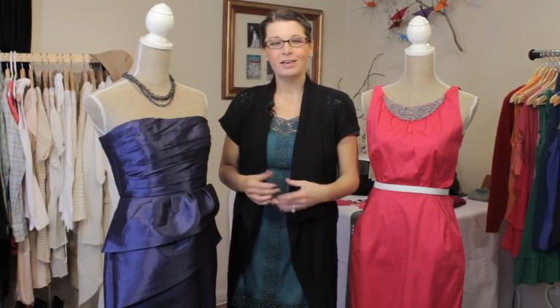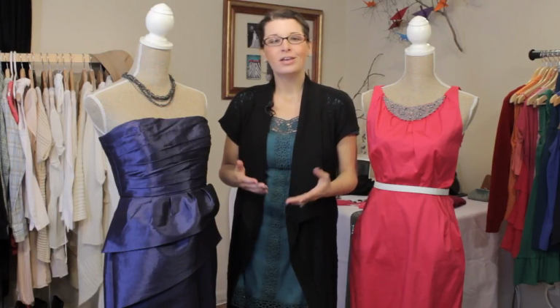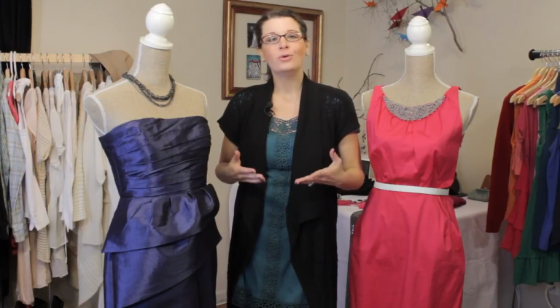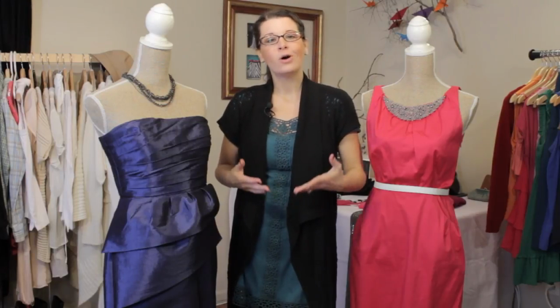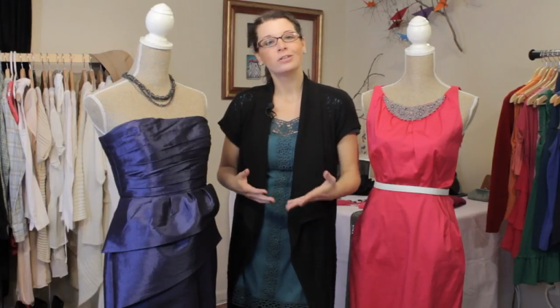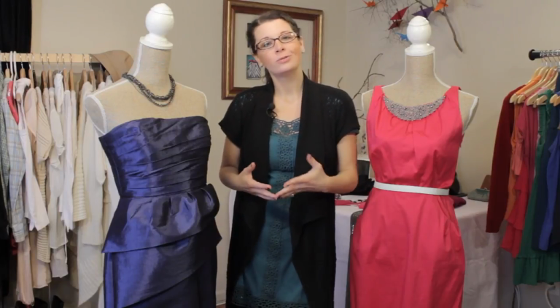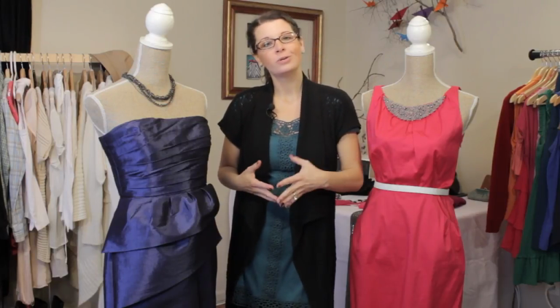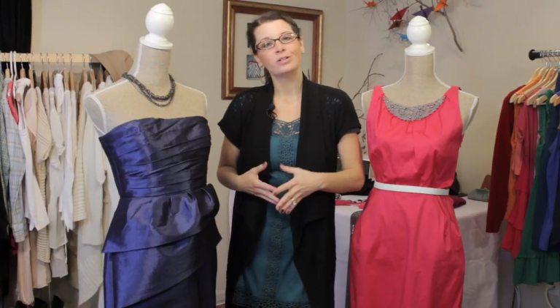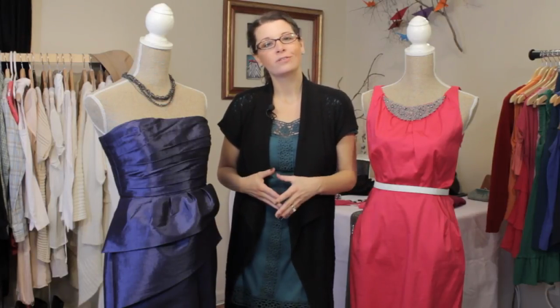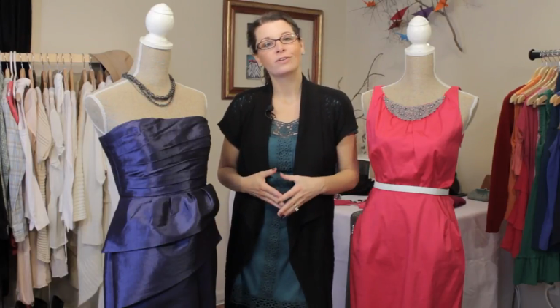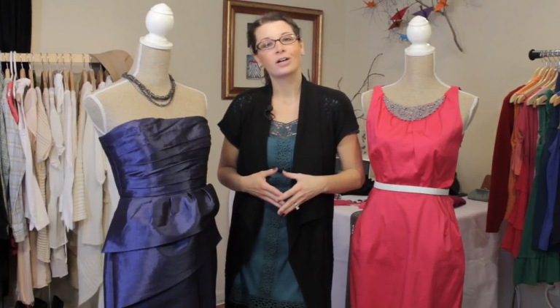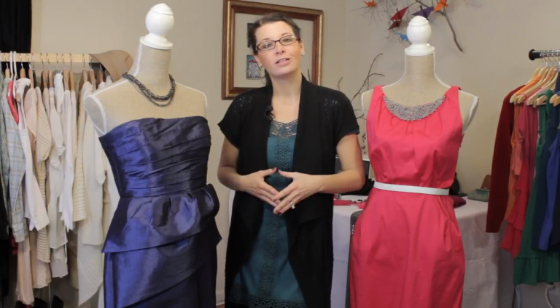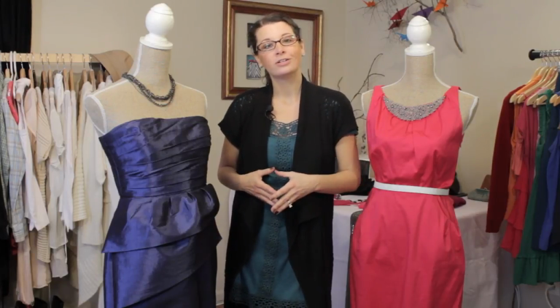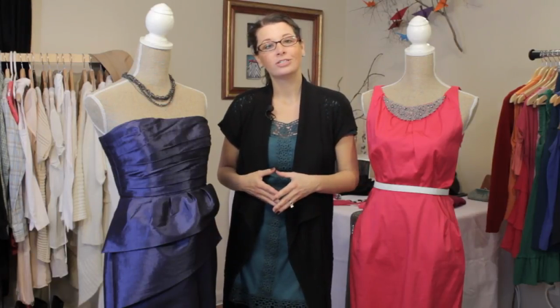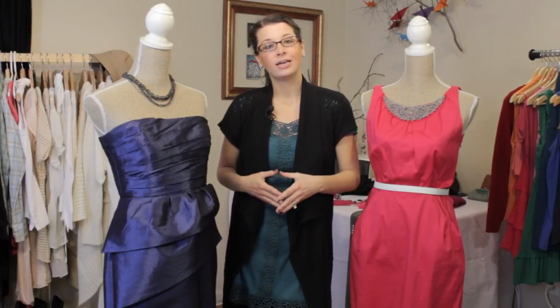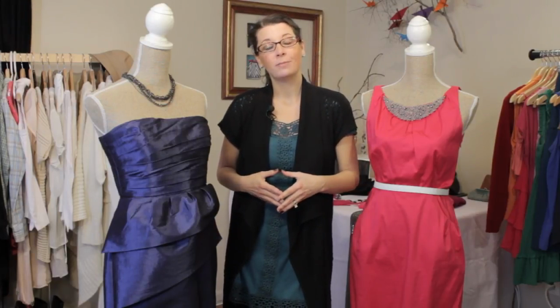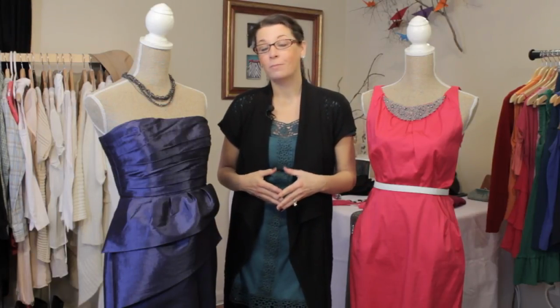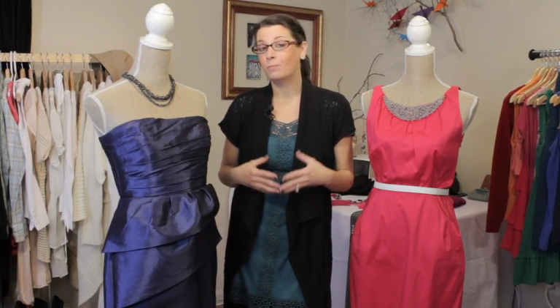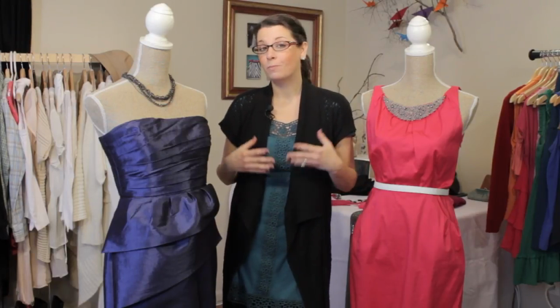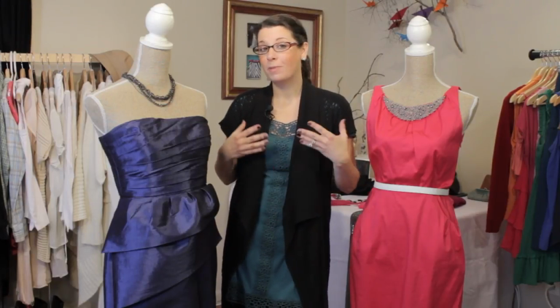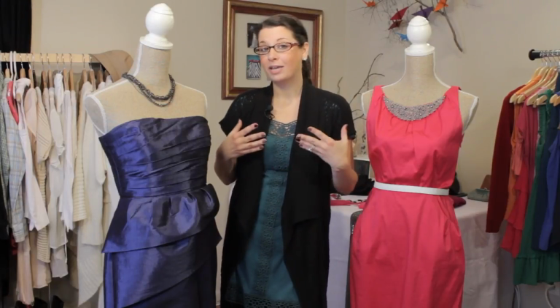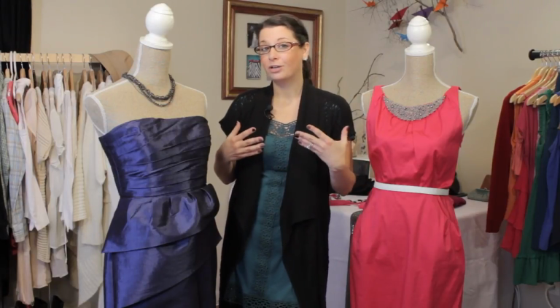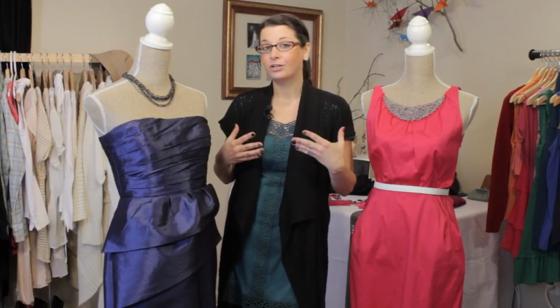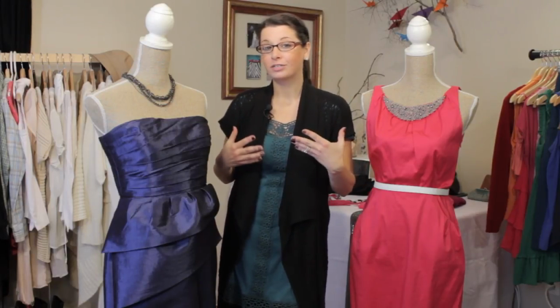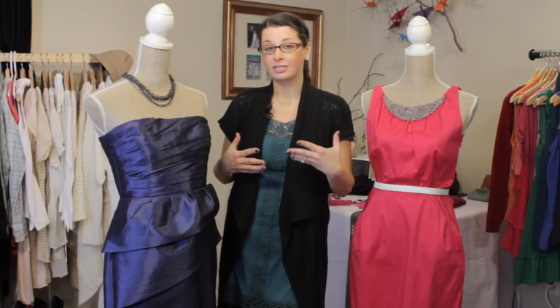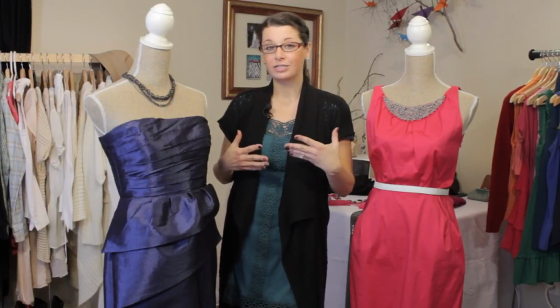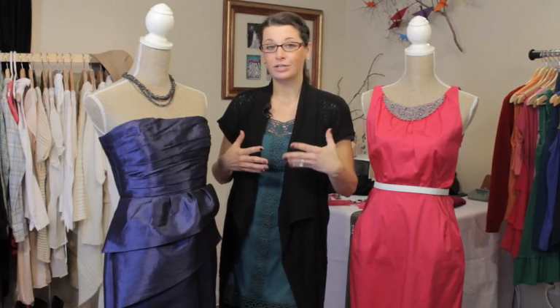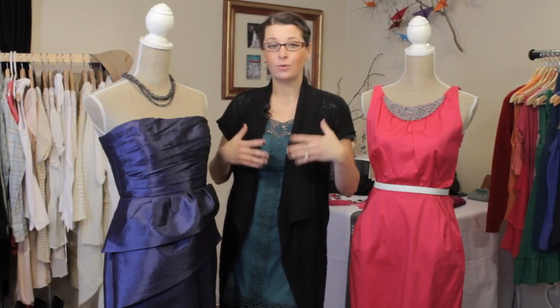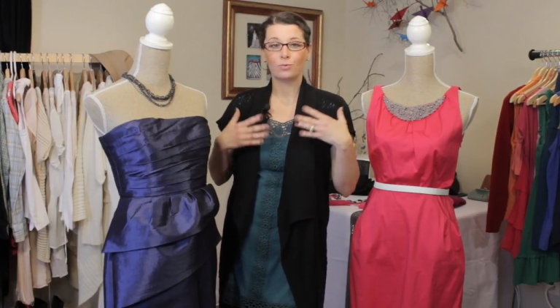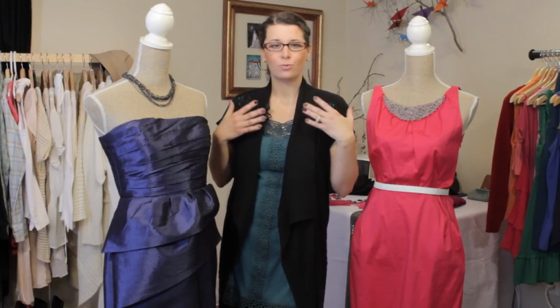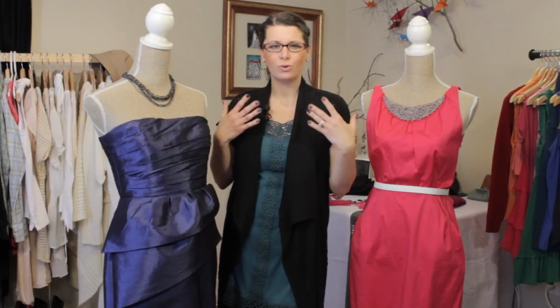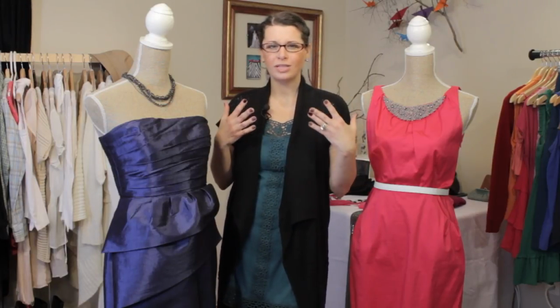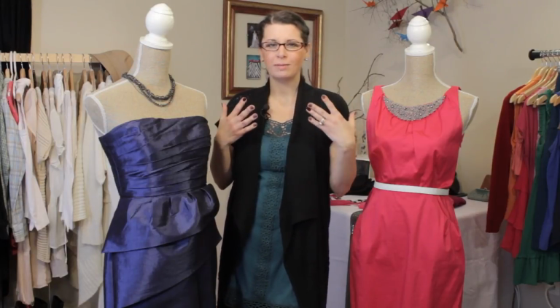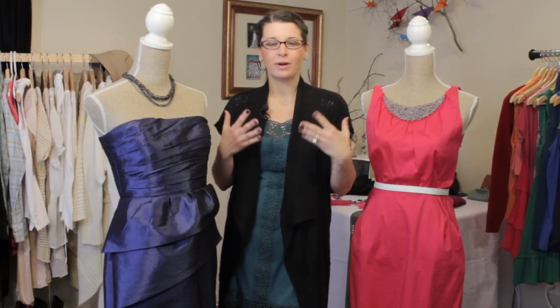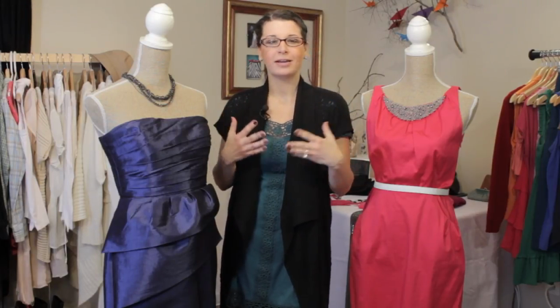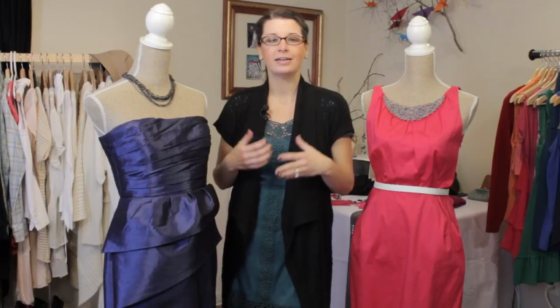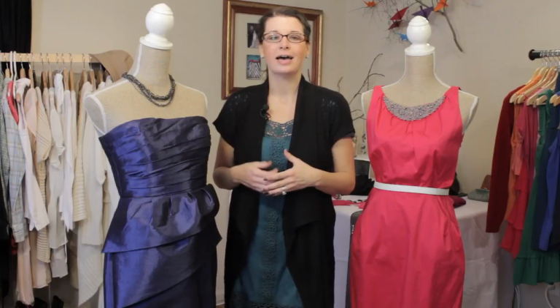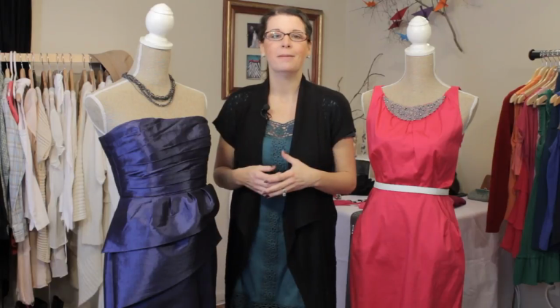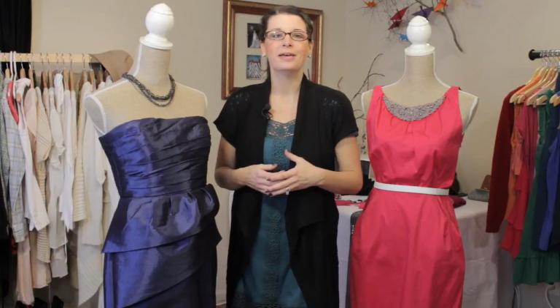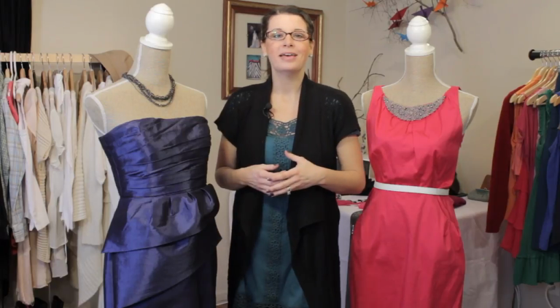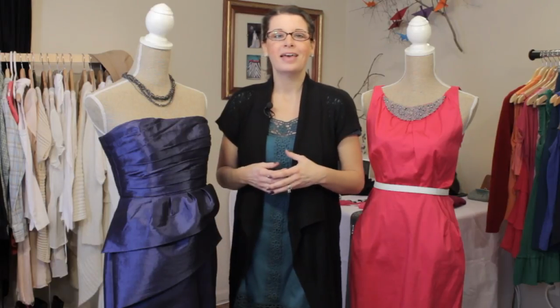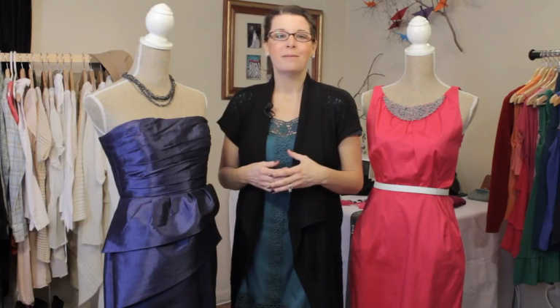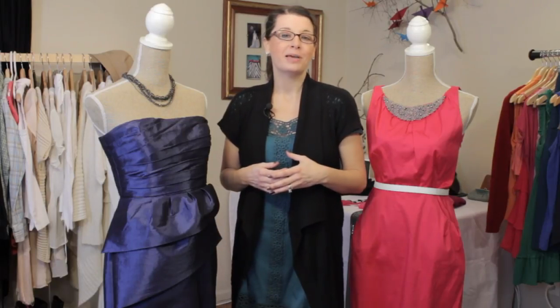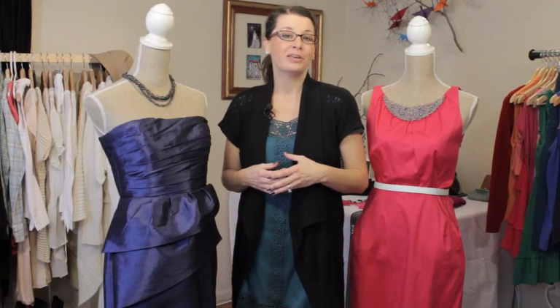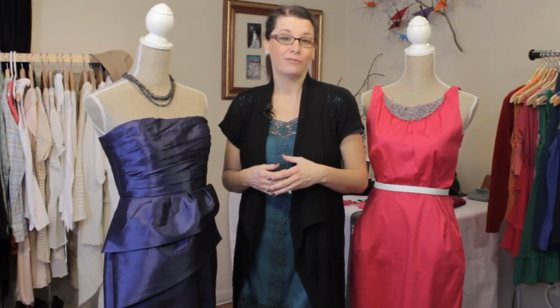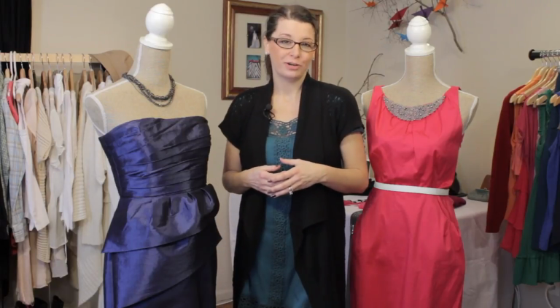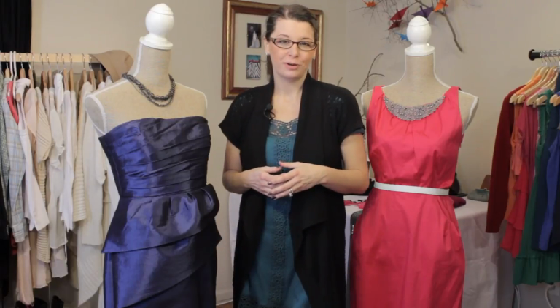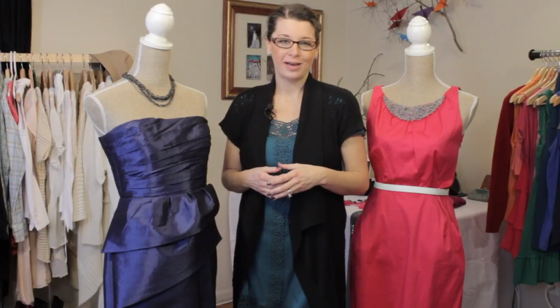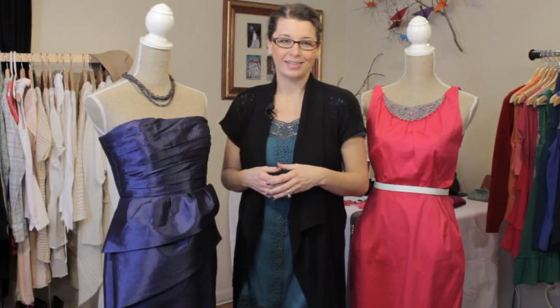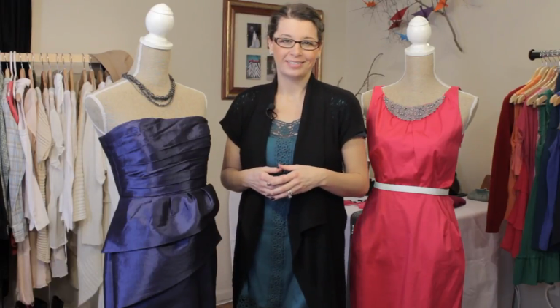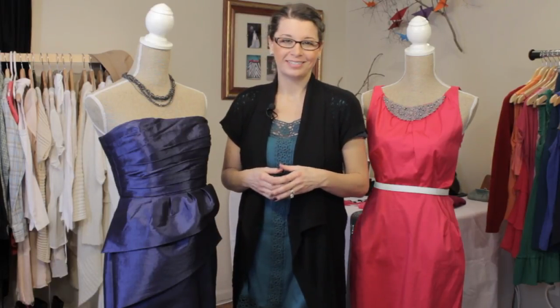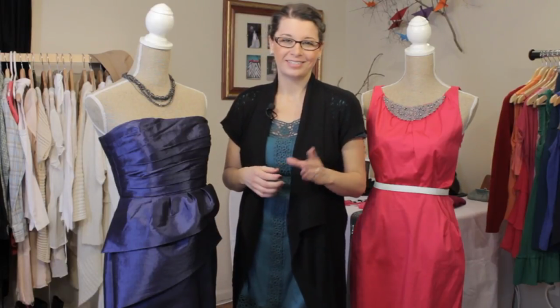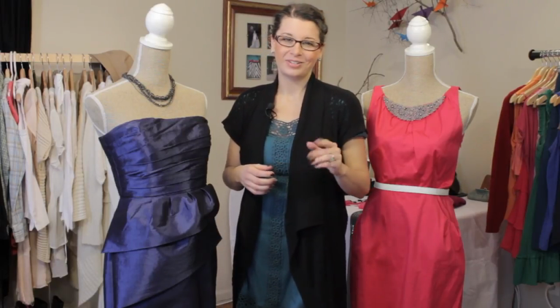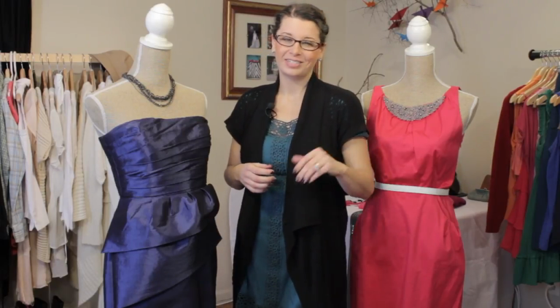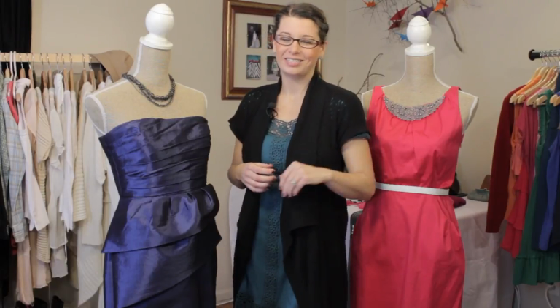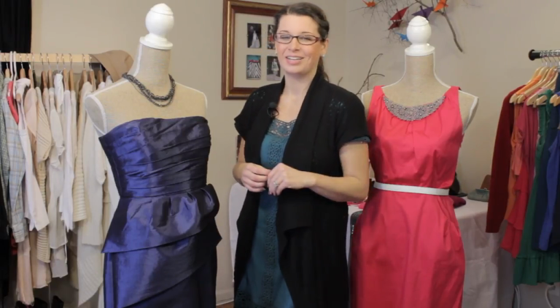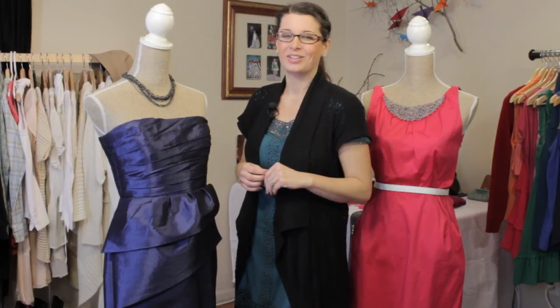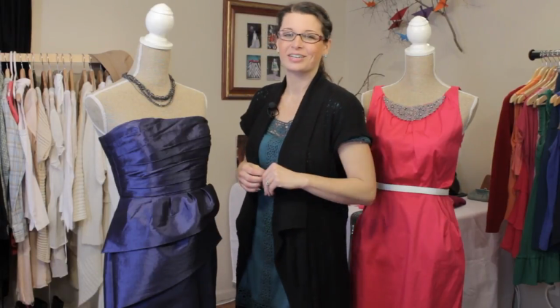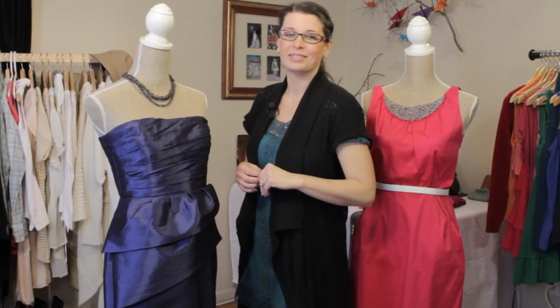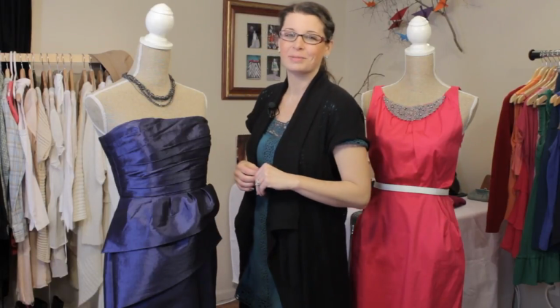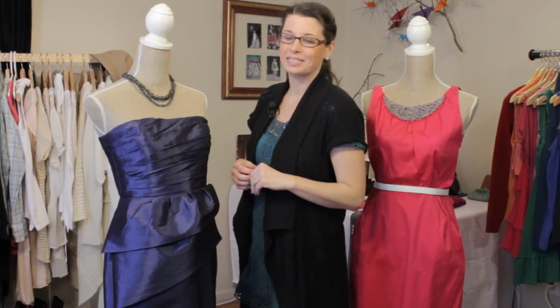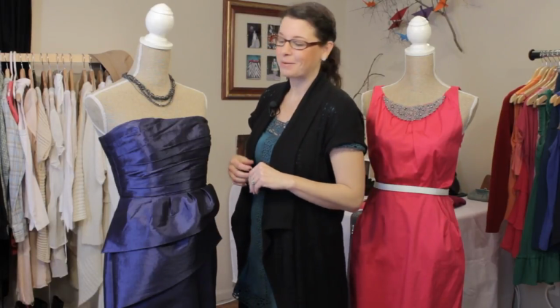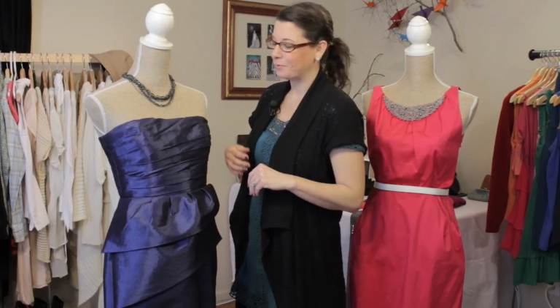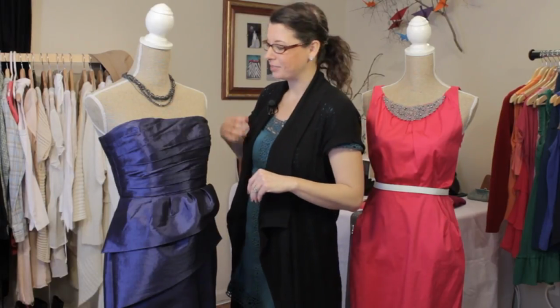You also want to look for colors that make your skin tone really brighten up and make you feel your best. So let's take a look at some examples.